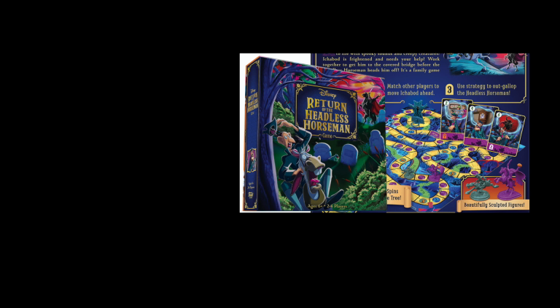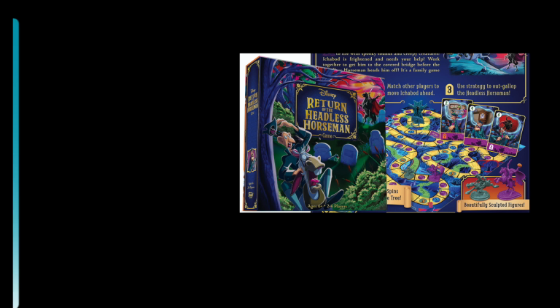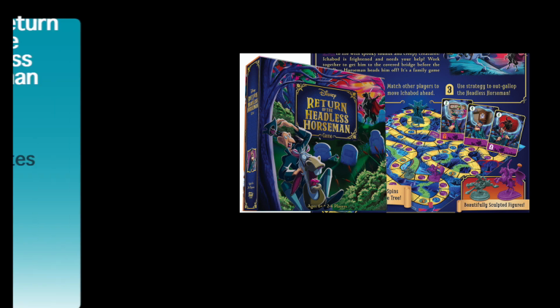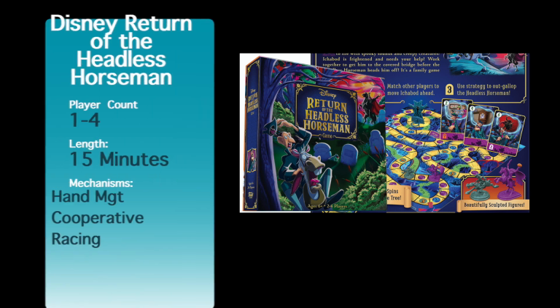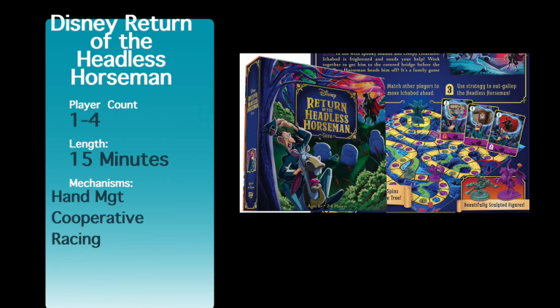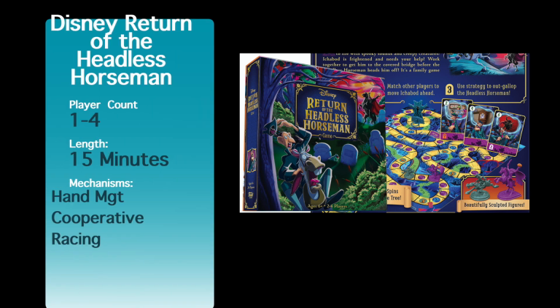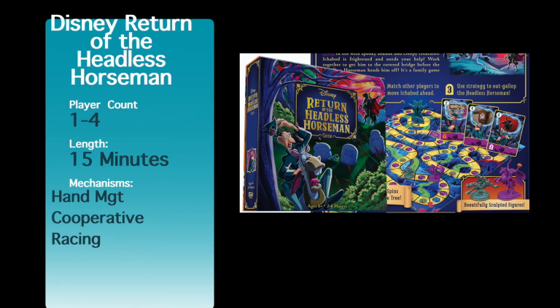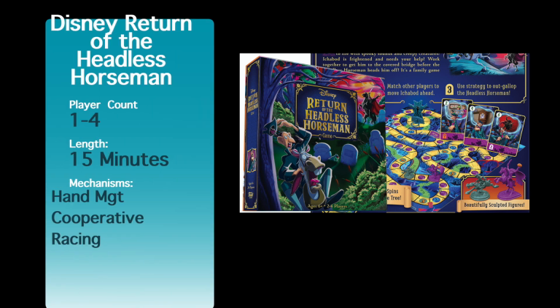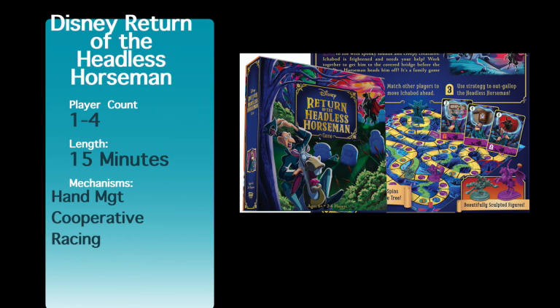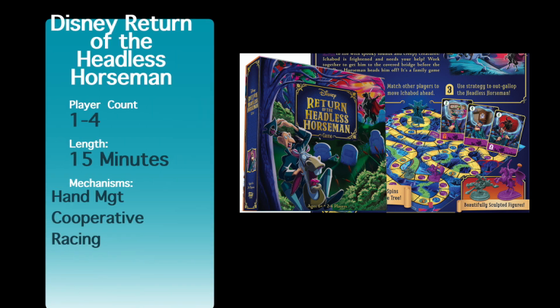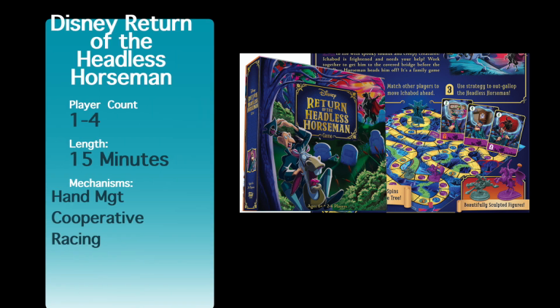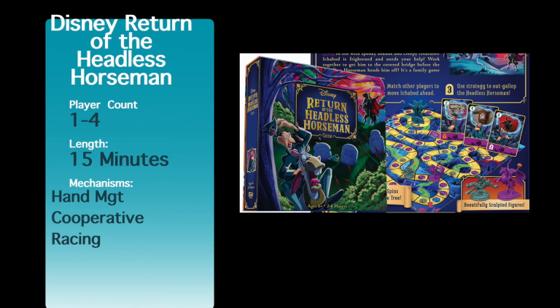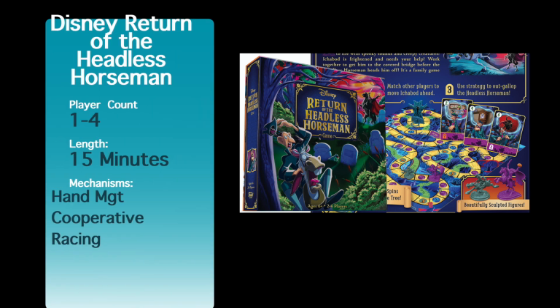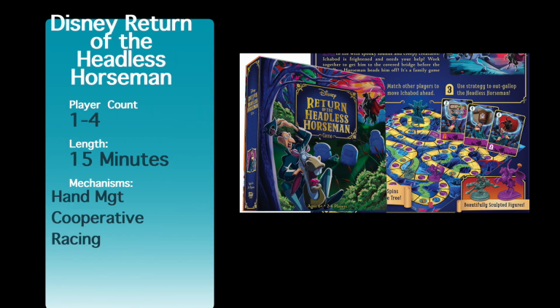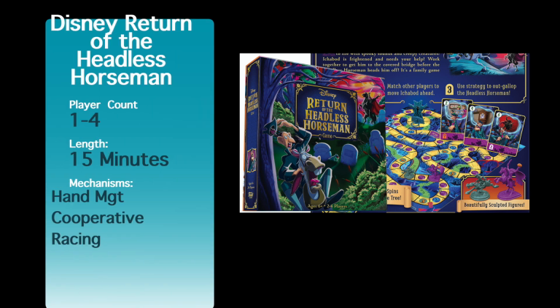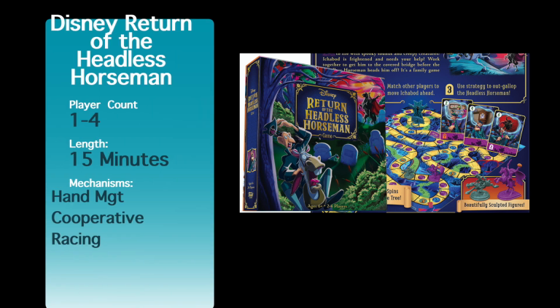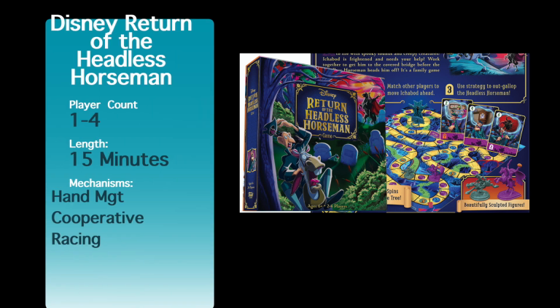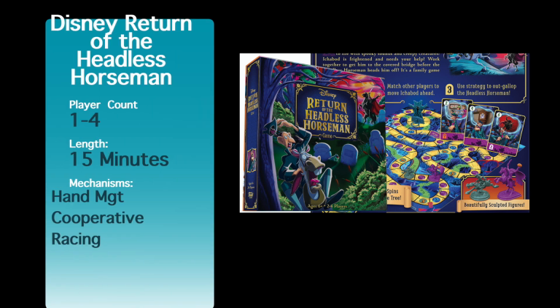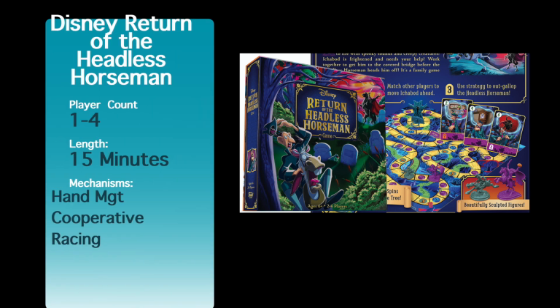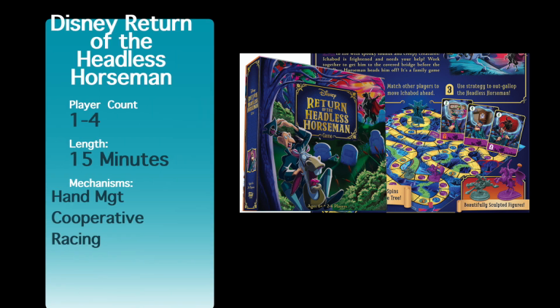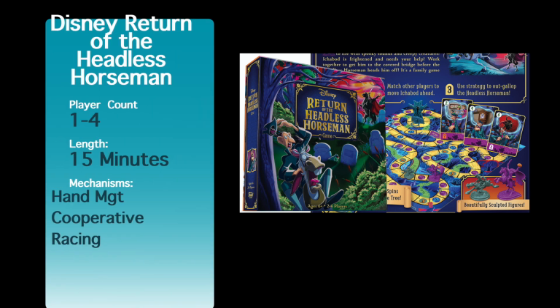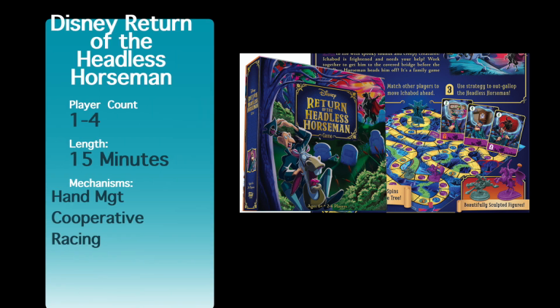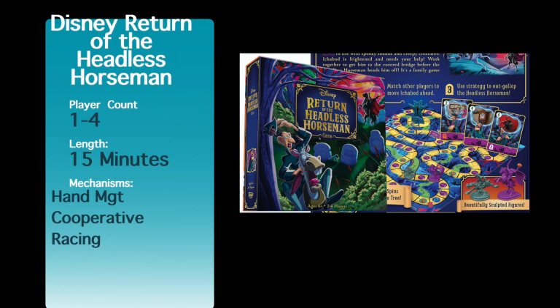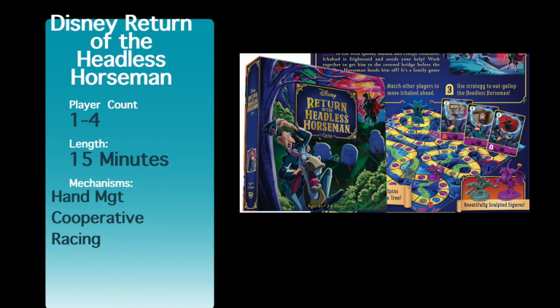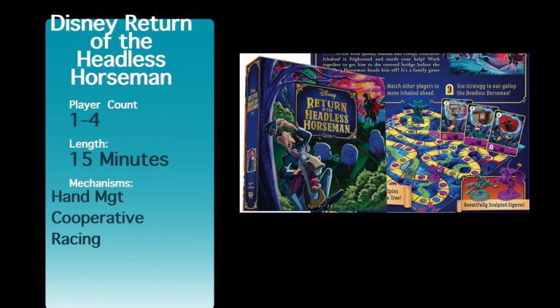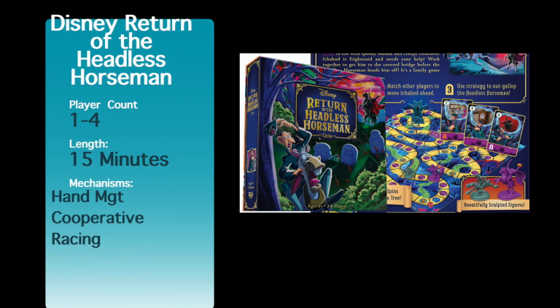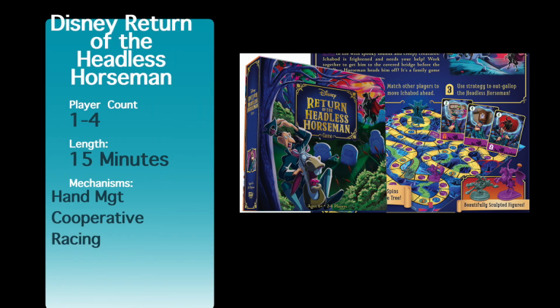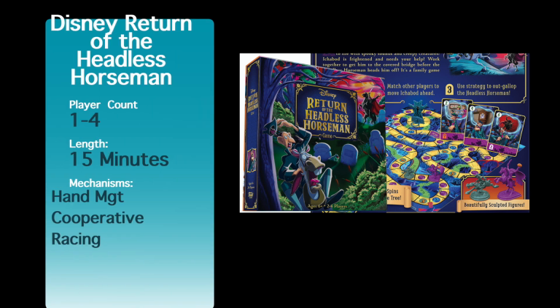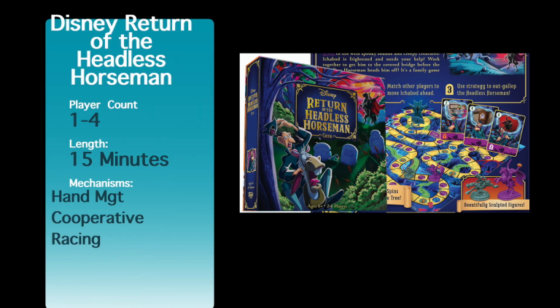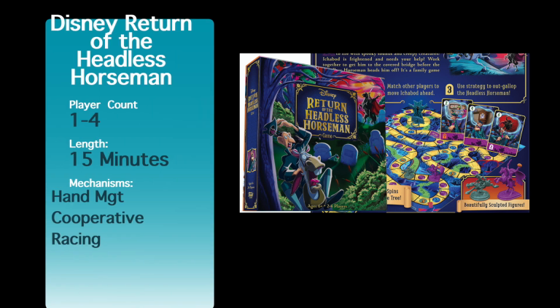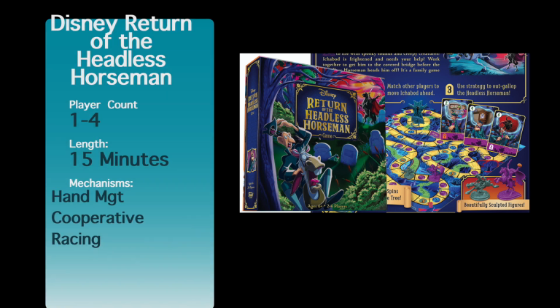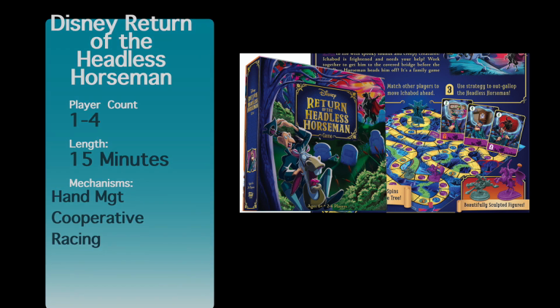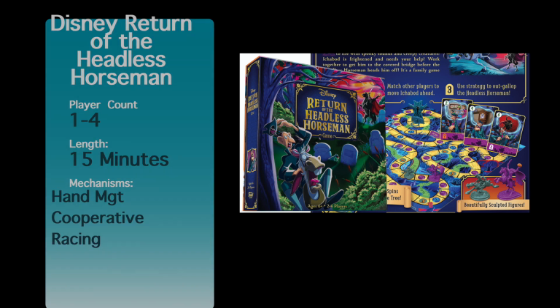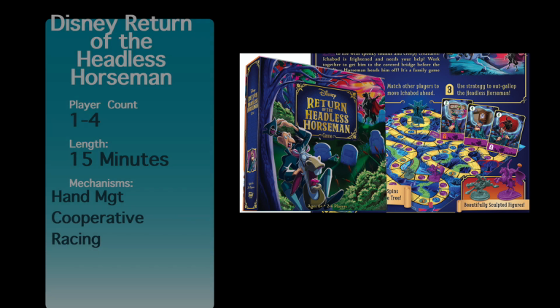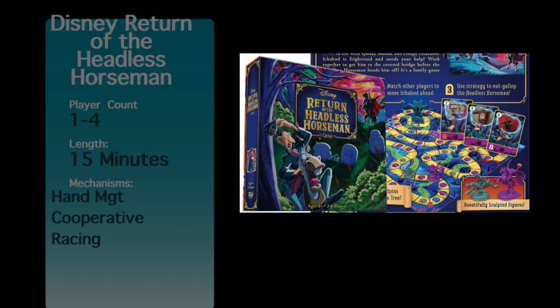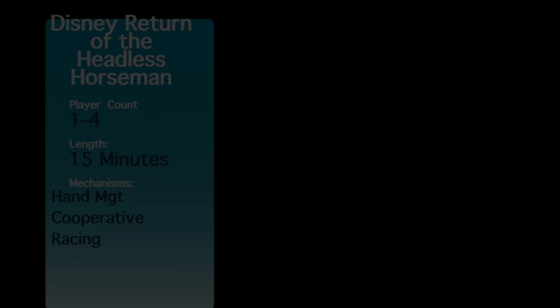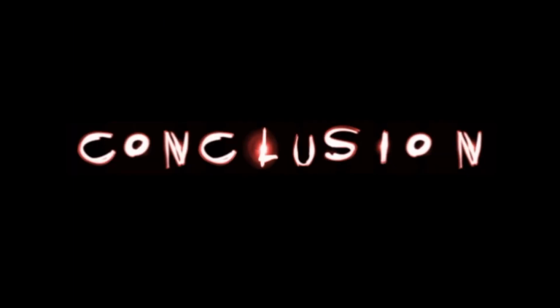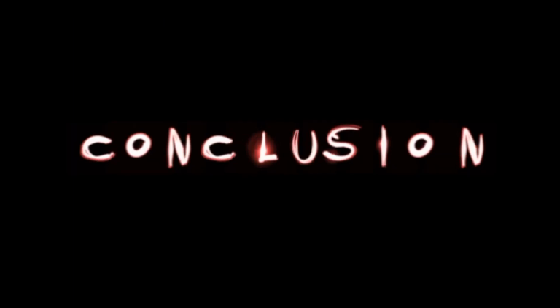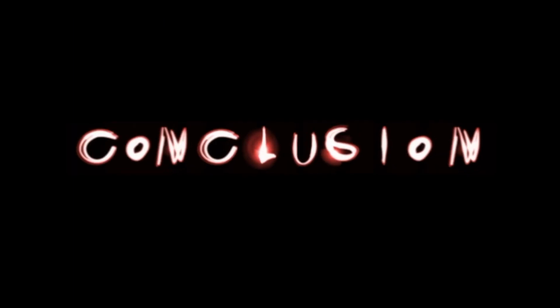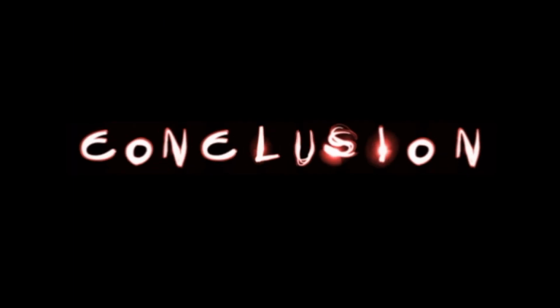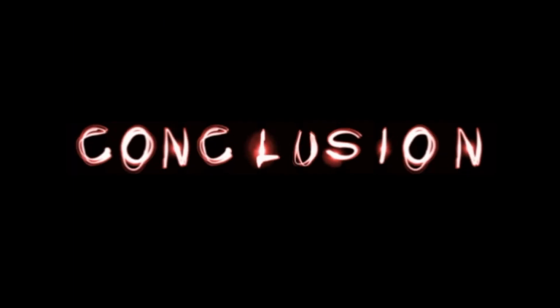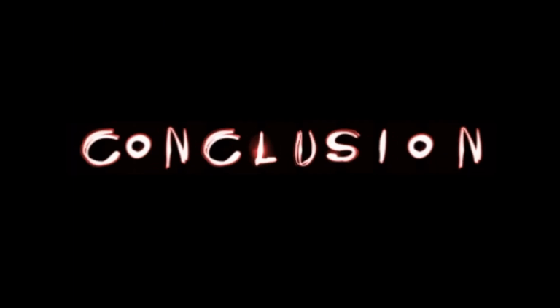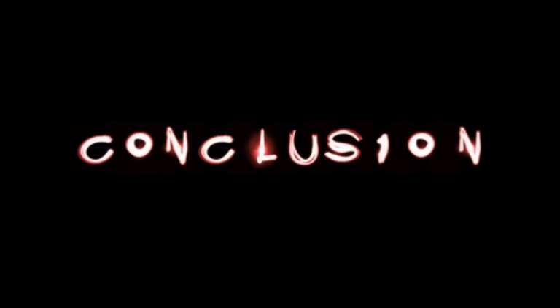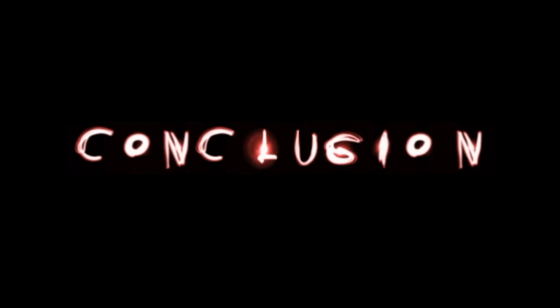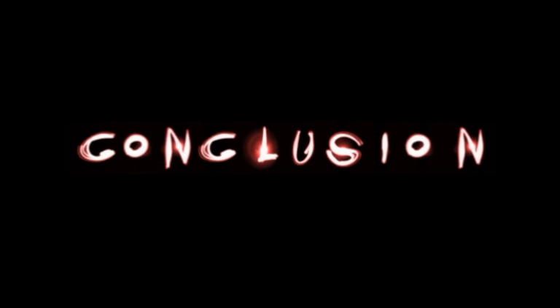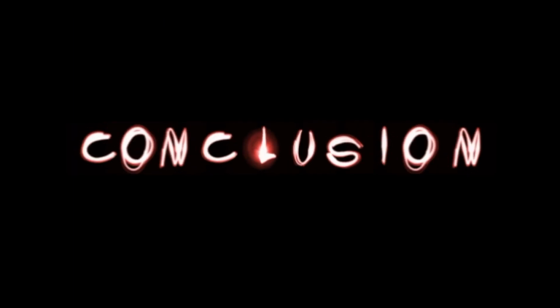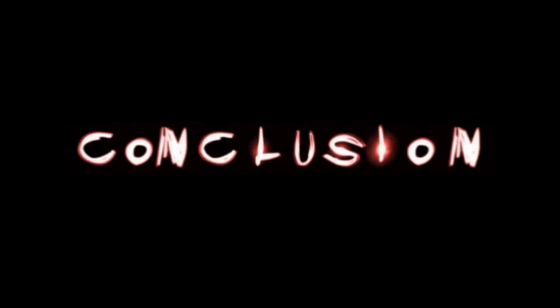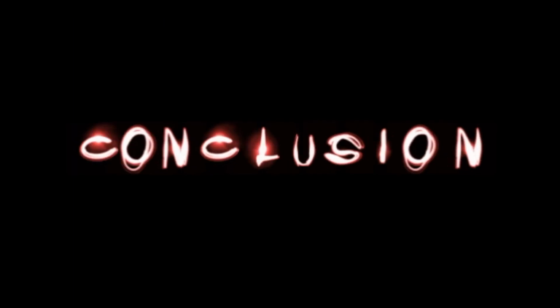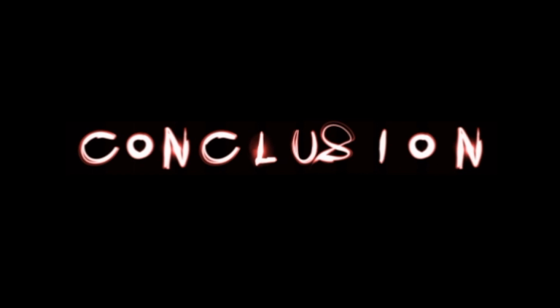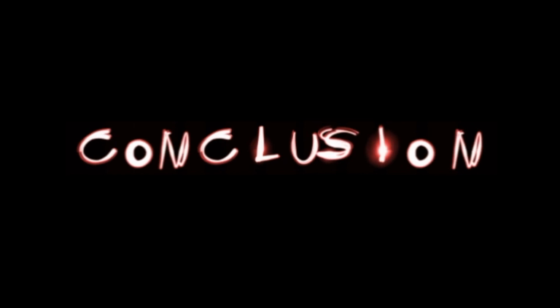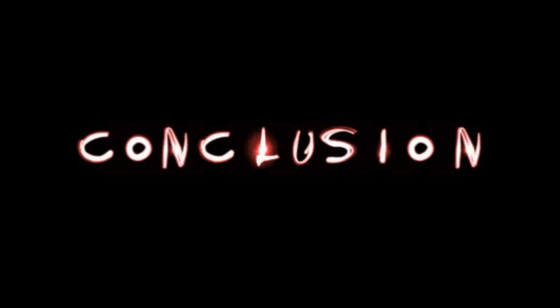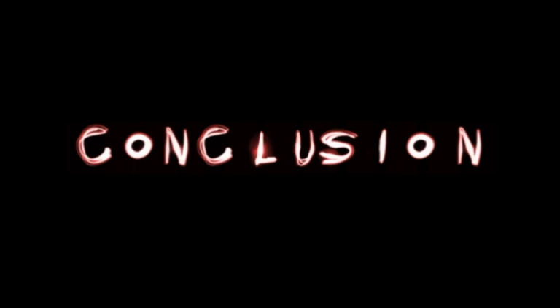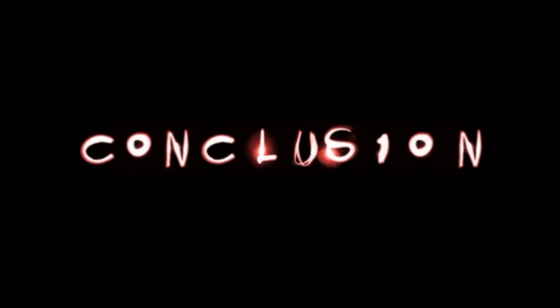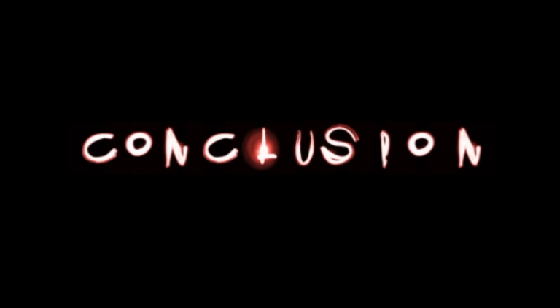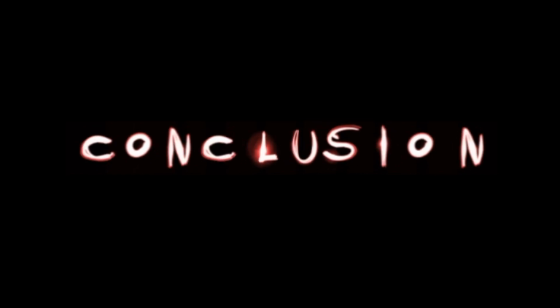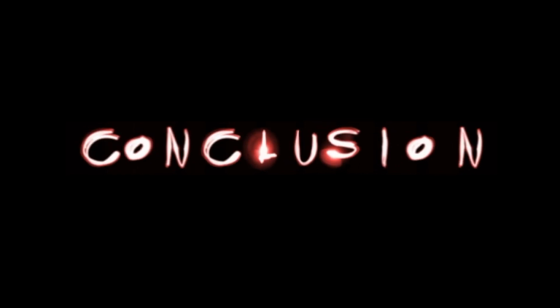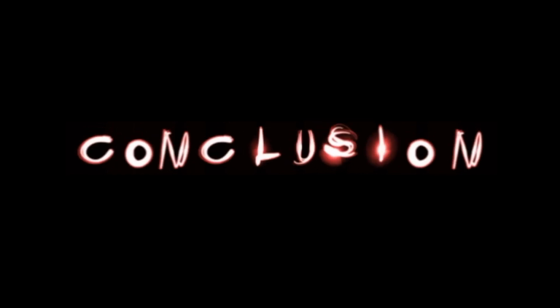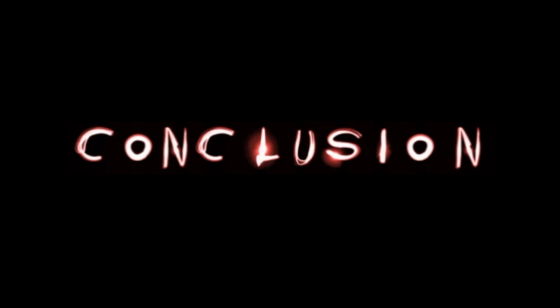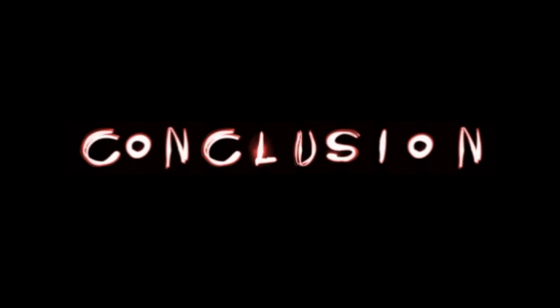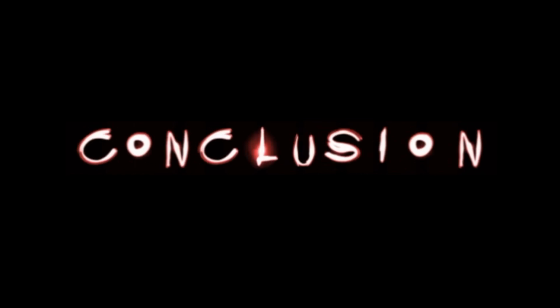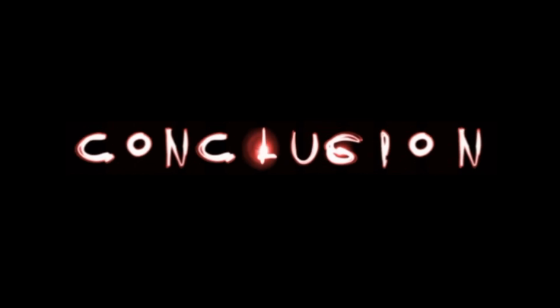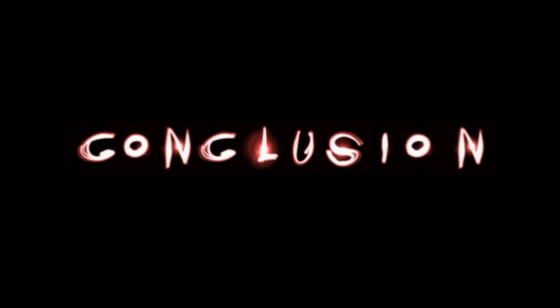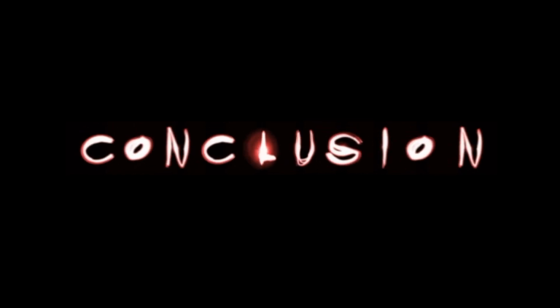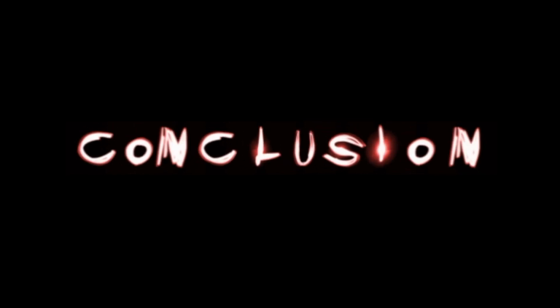Have you ever wondered what games you should keep or you should lose? Find out here at Purge Views.